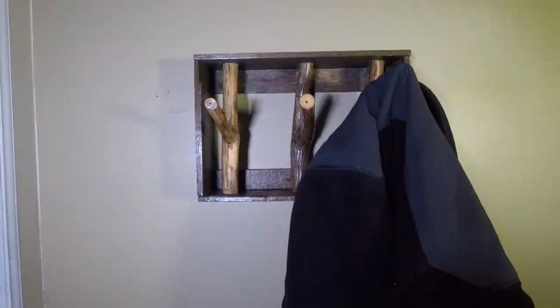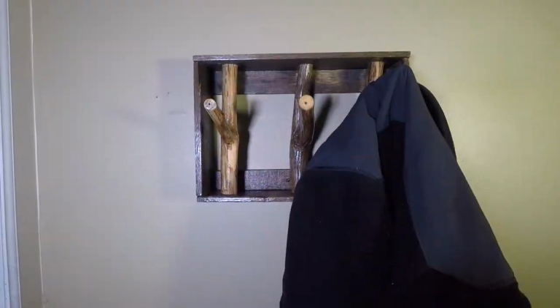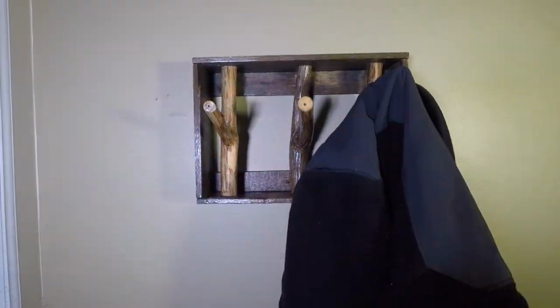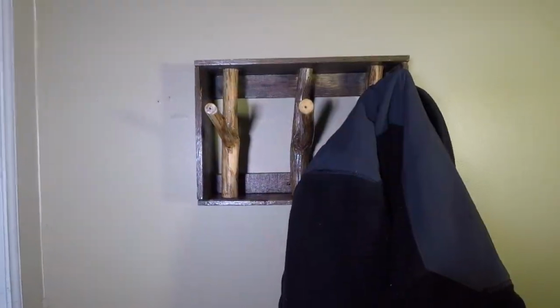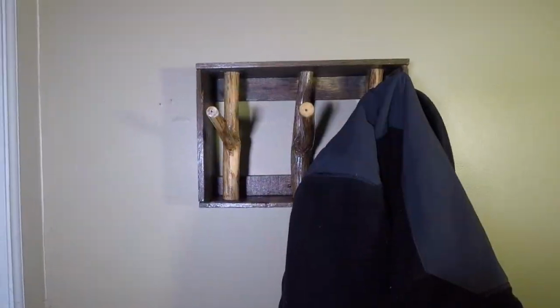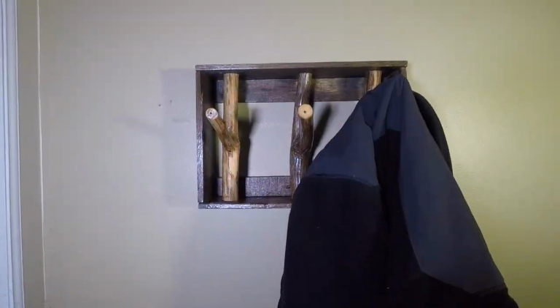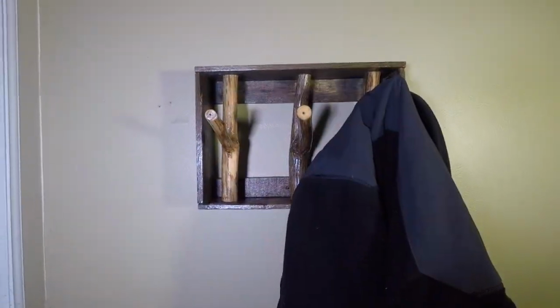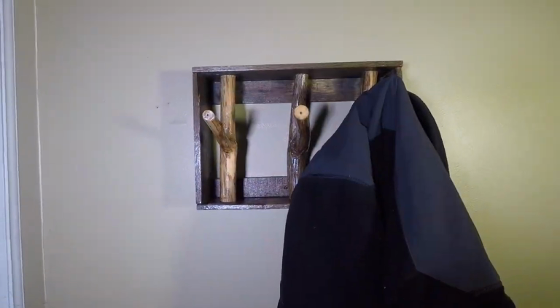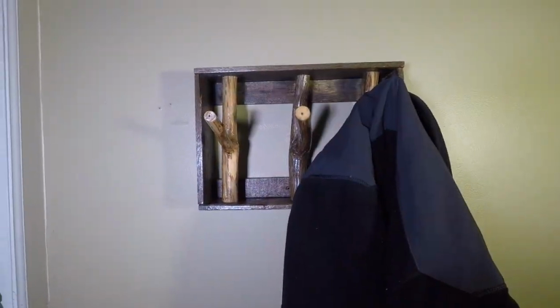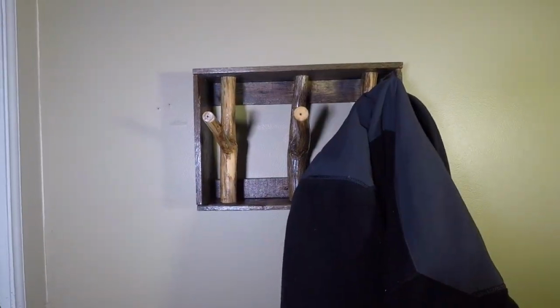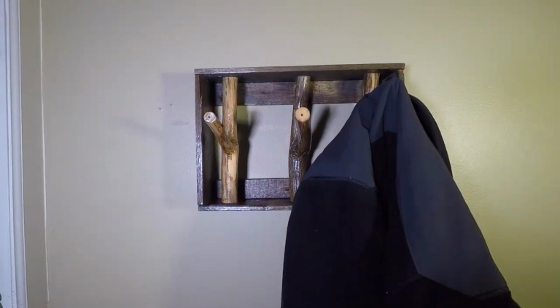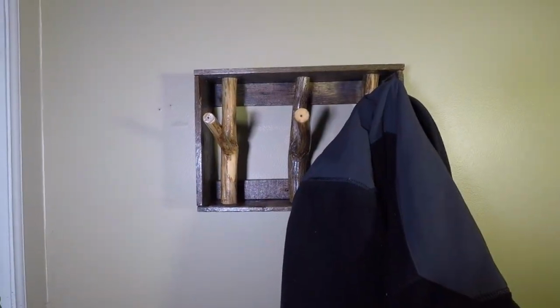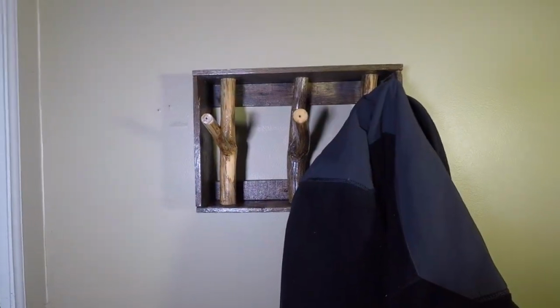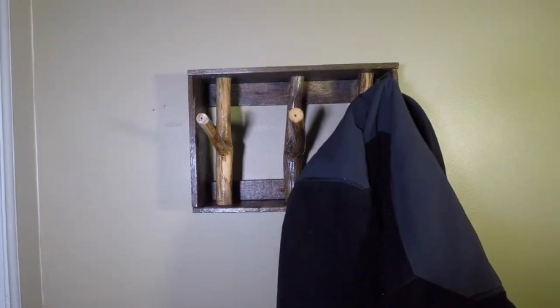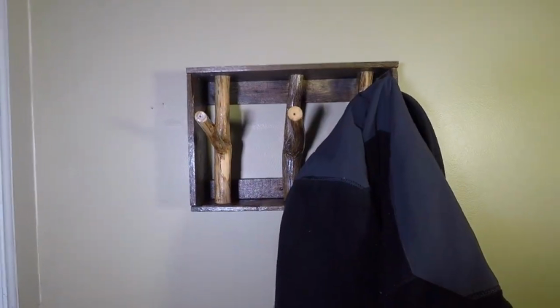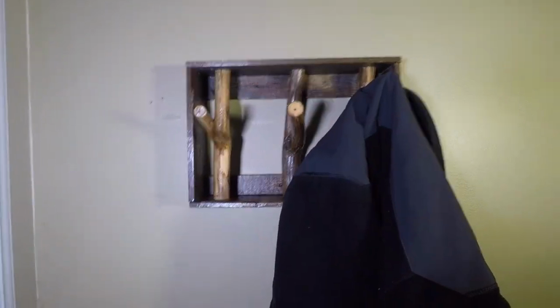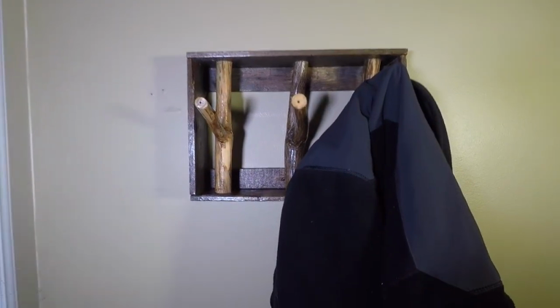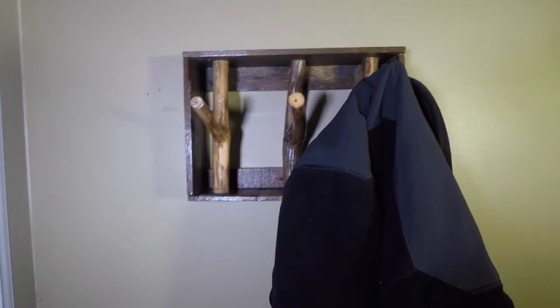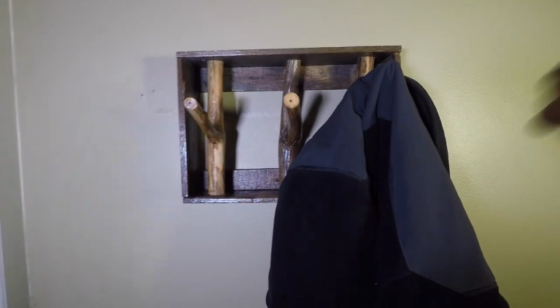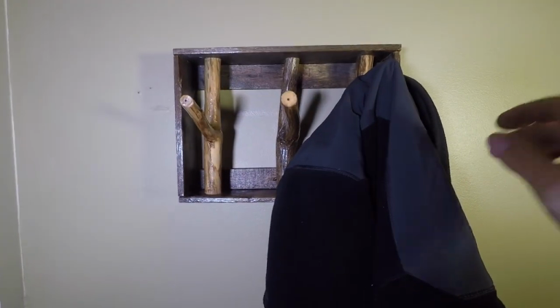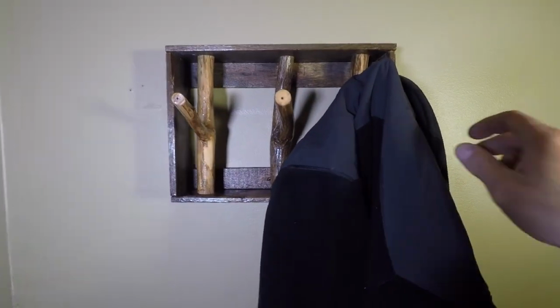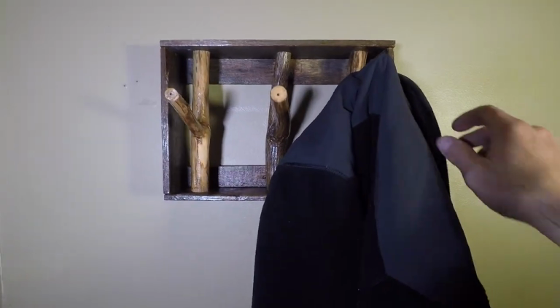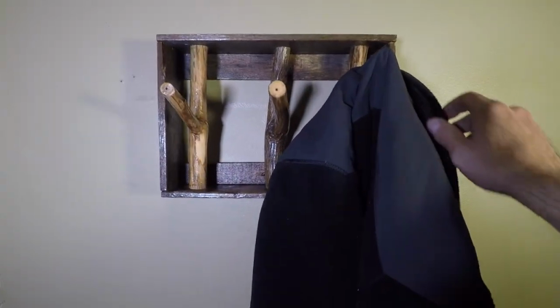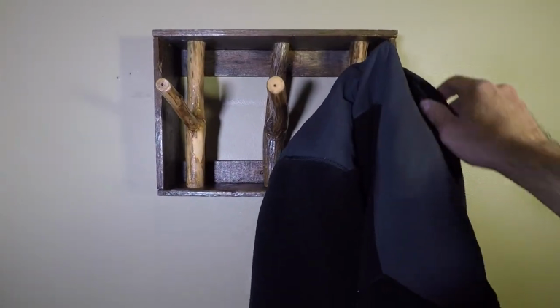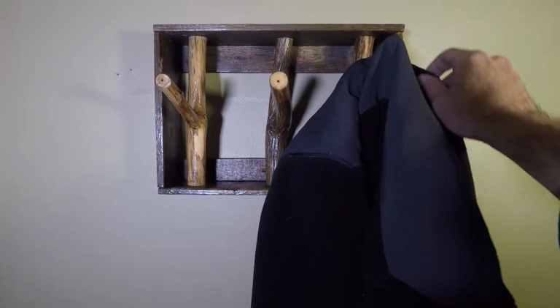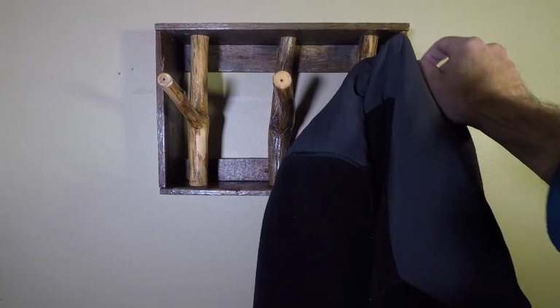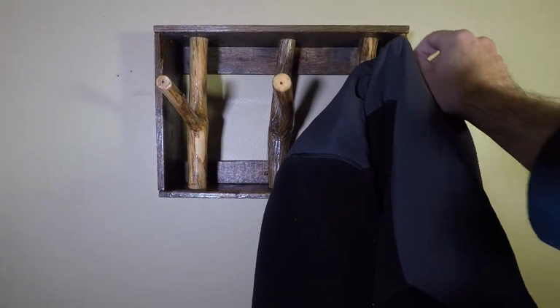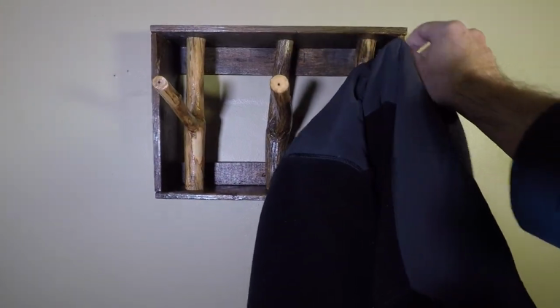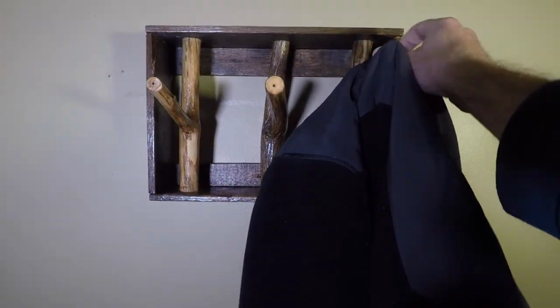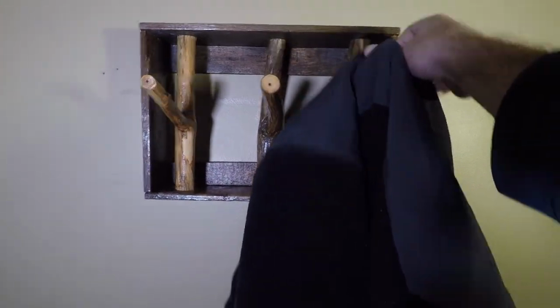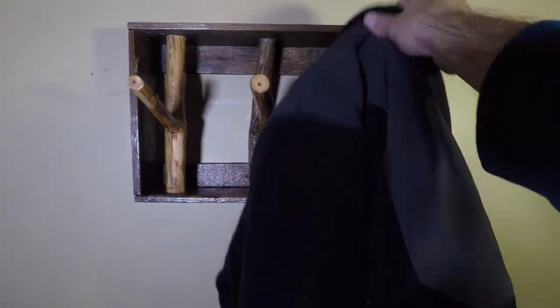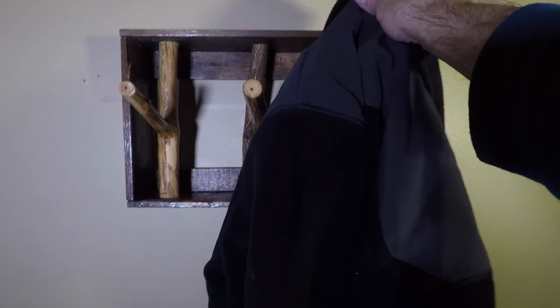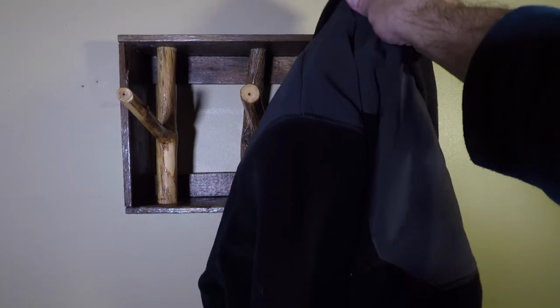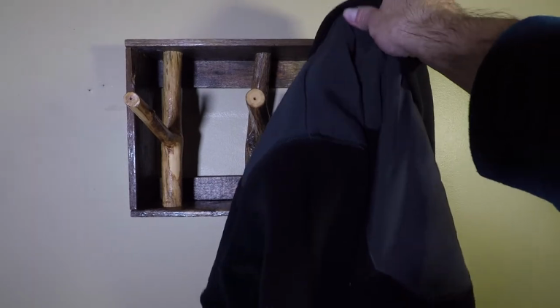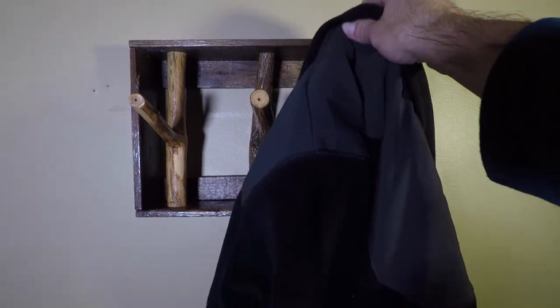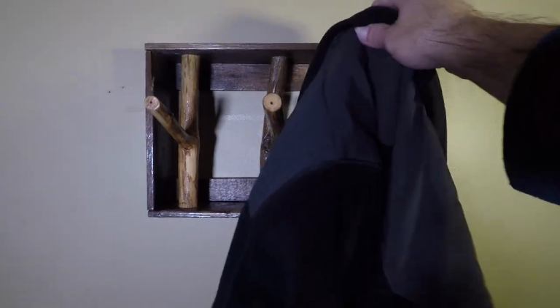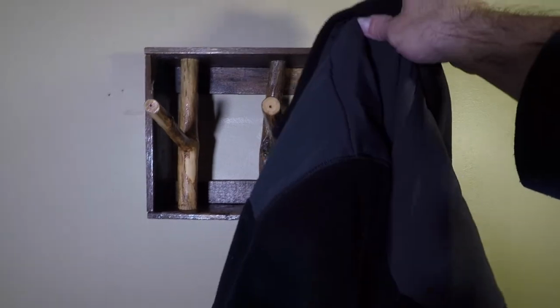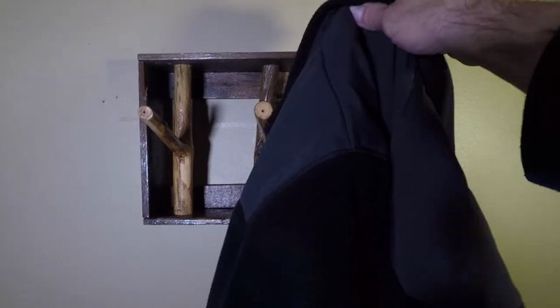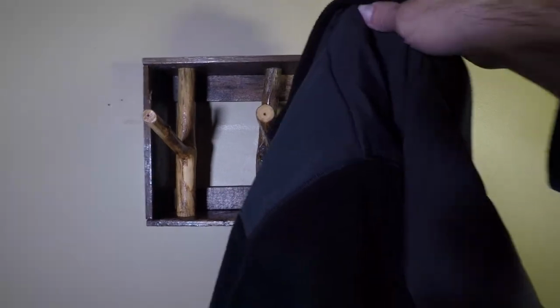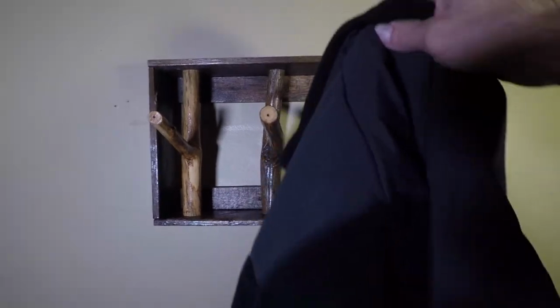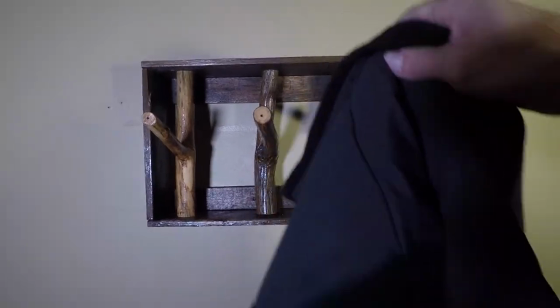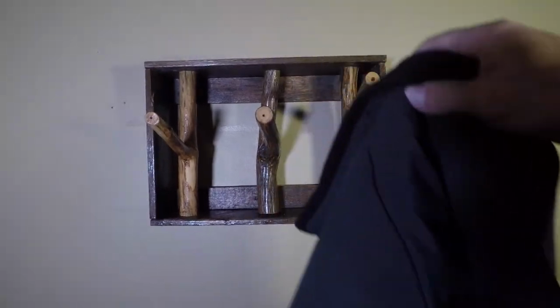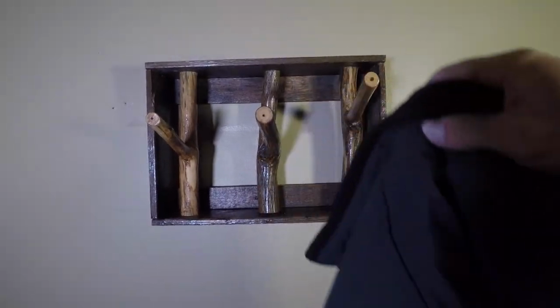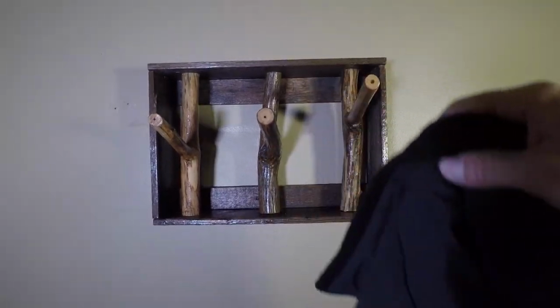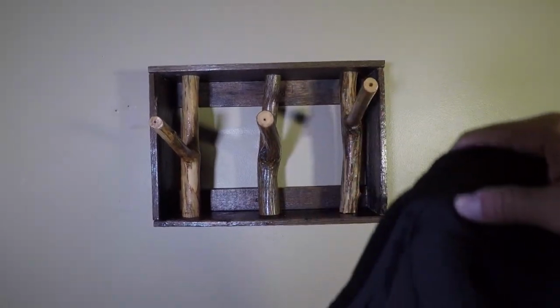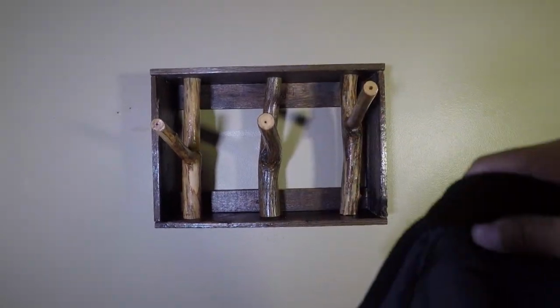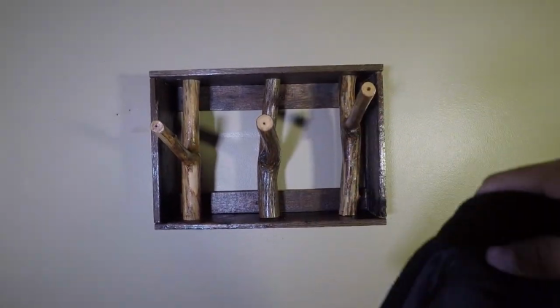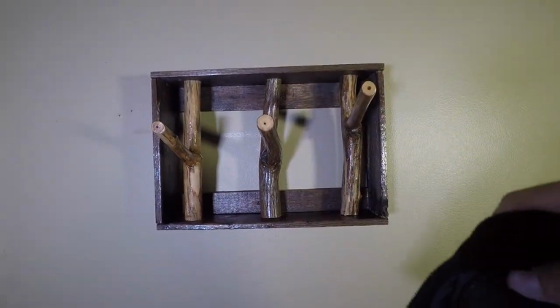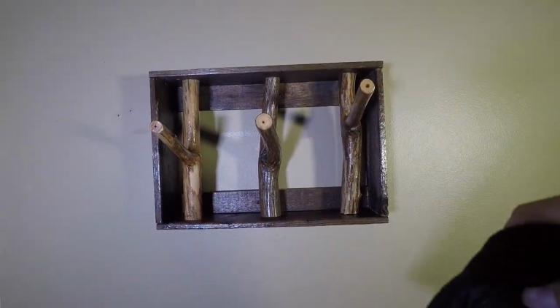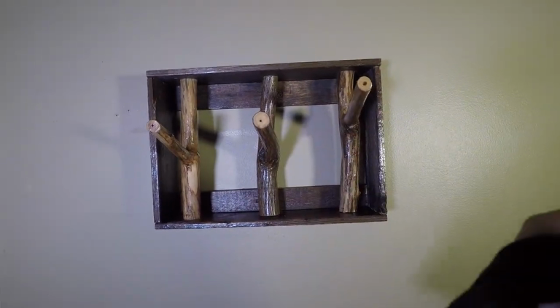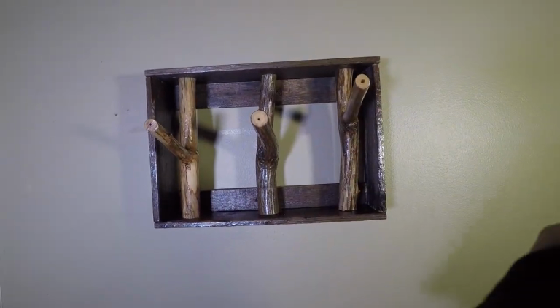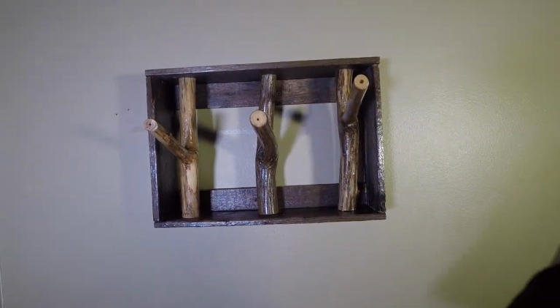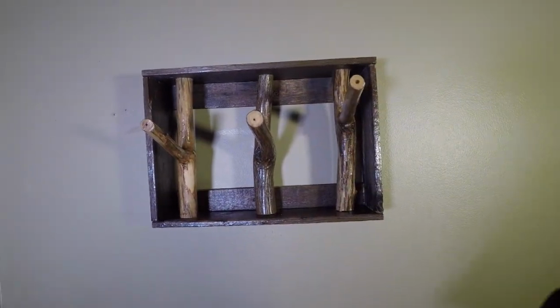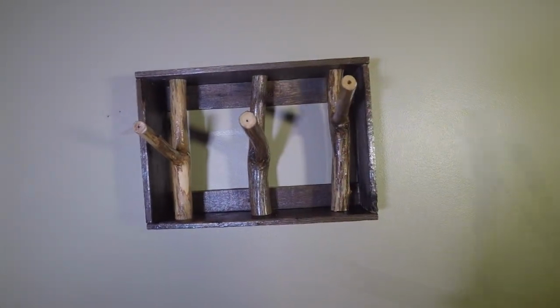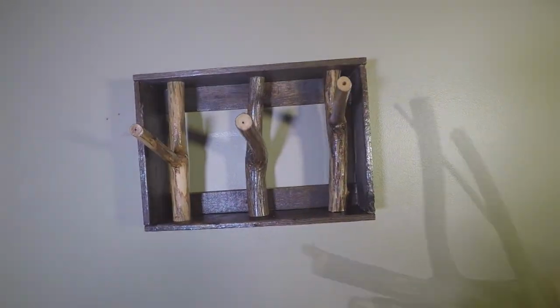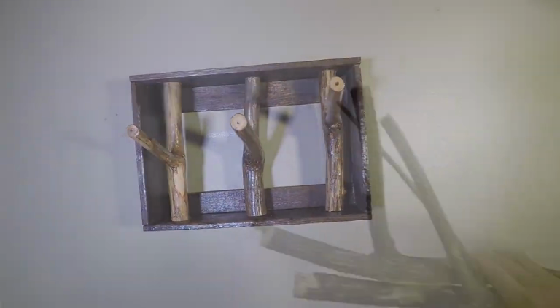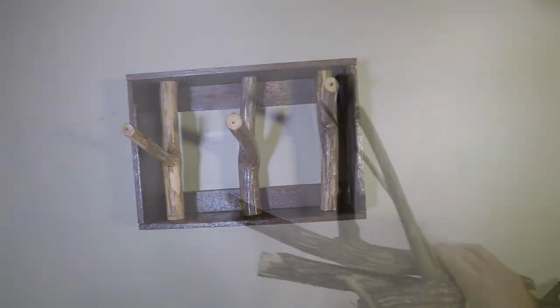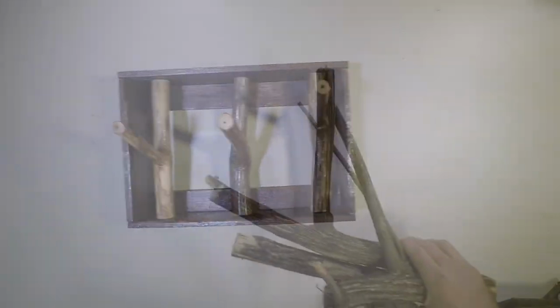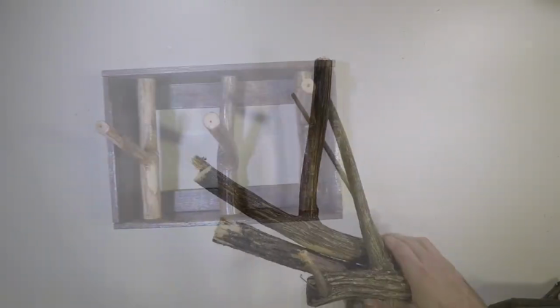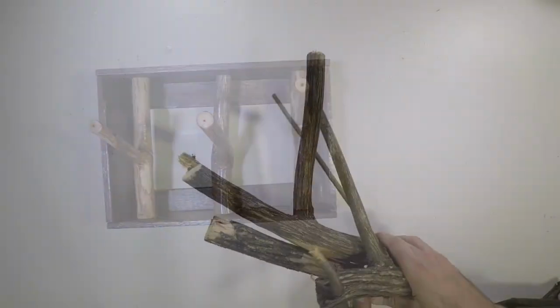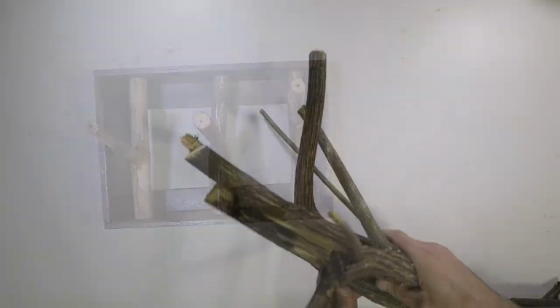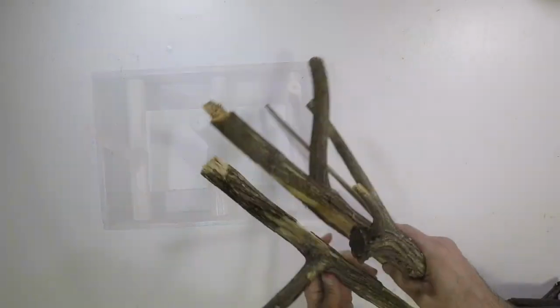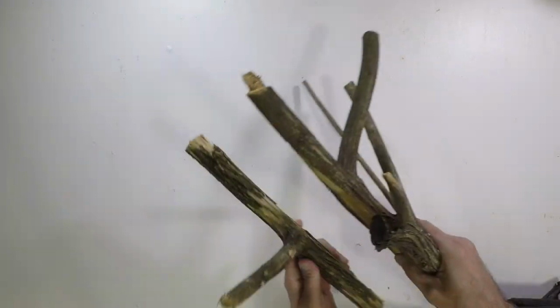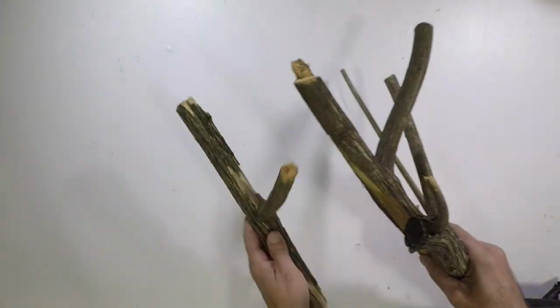I'm going to show you how to make this cool coat rack using sticks and pickets from an old fence which I alley picked.